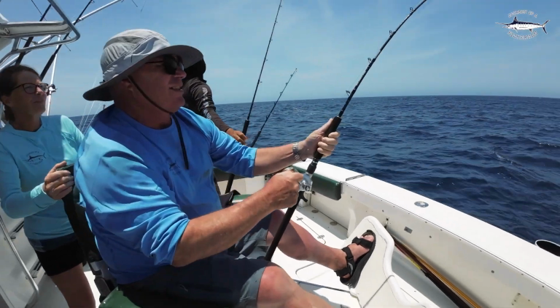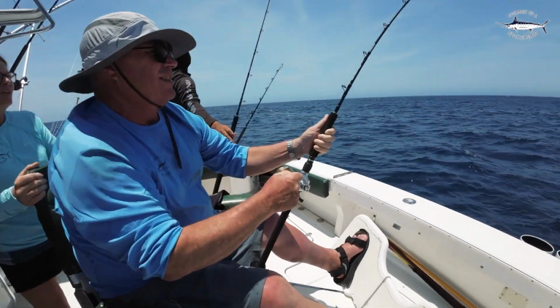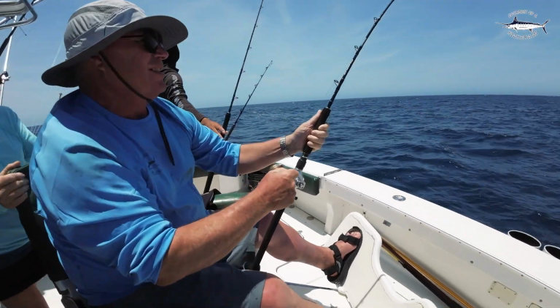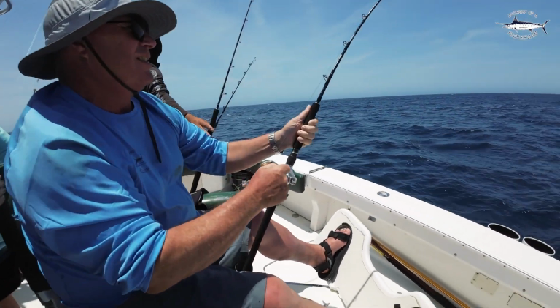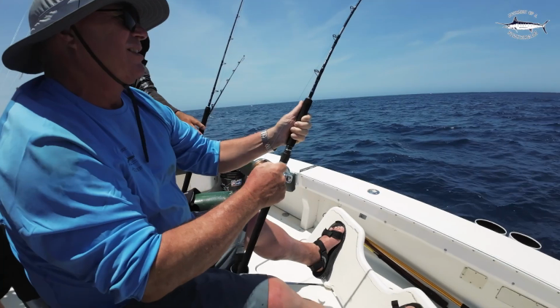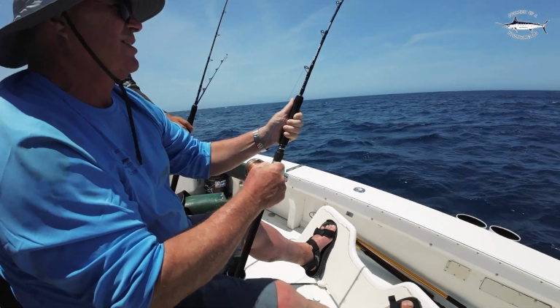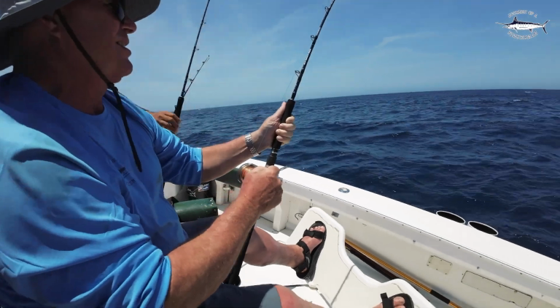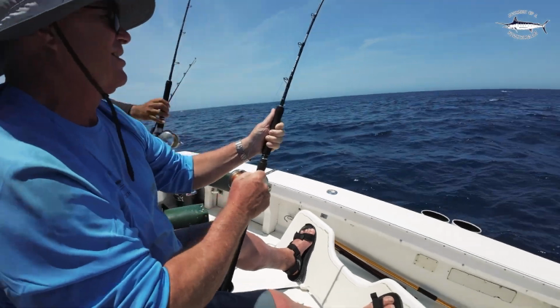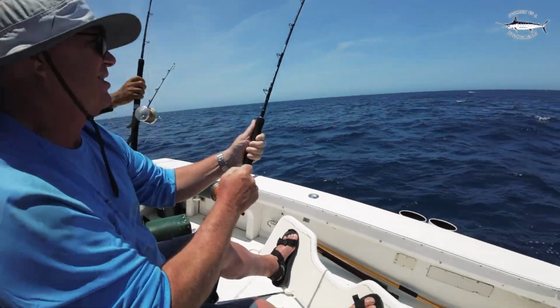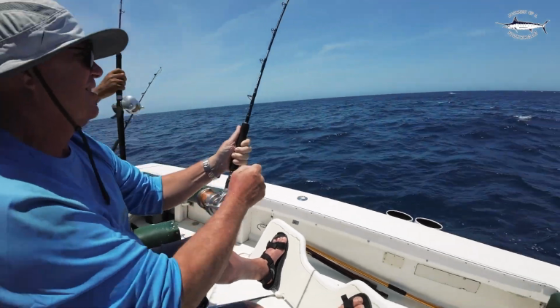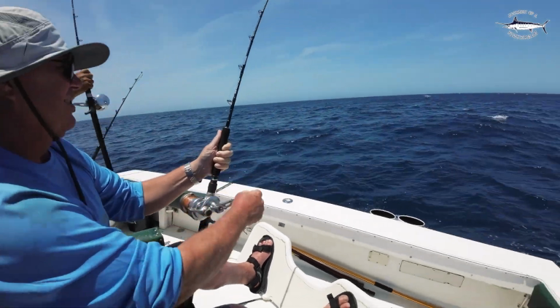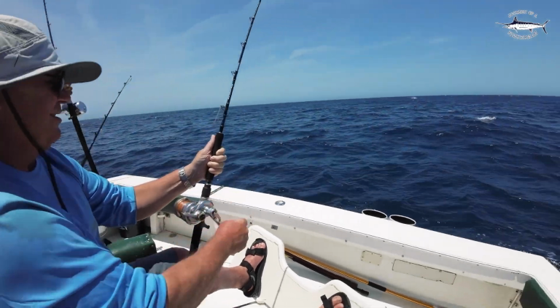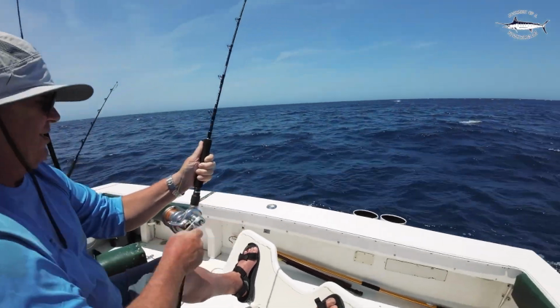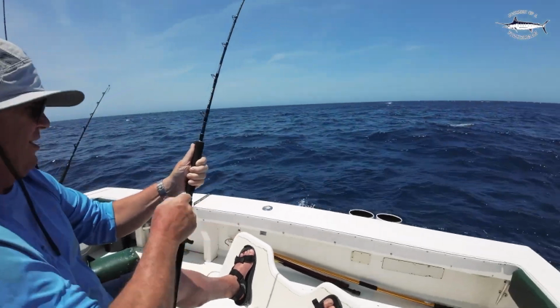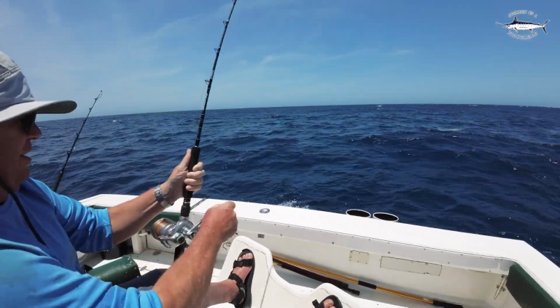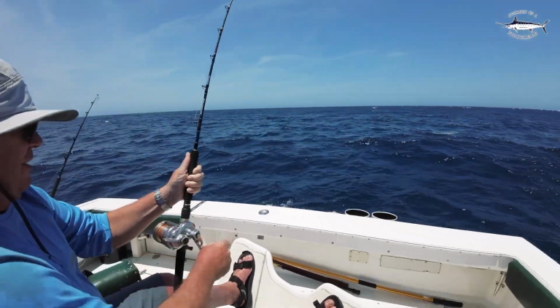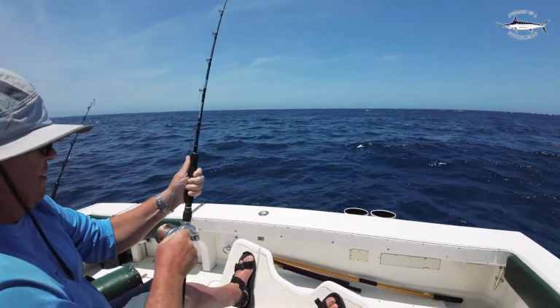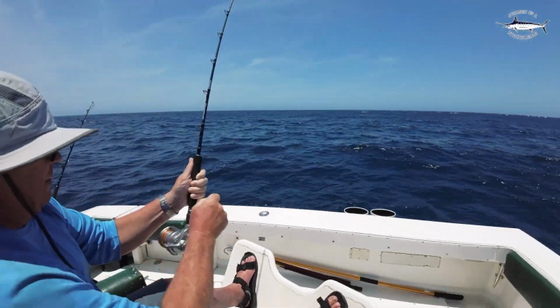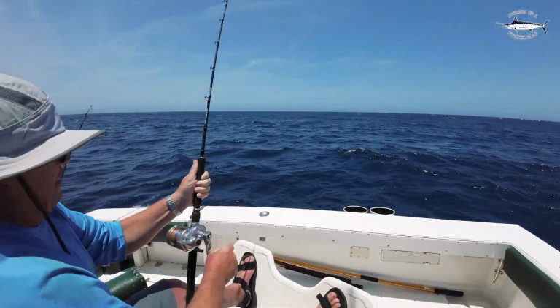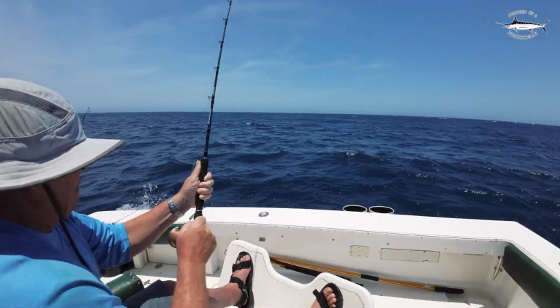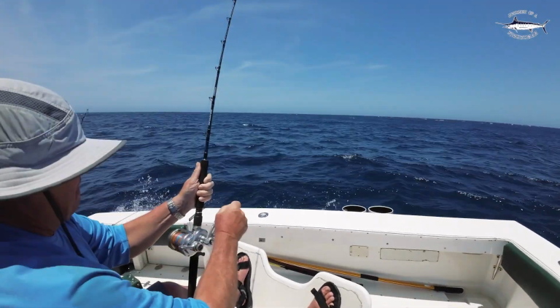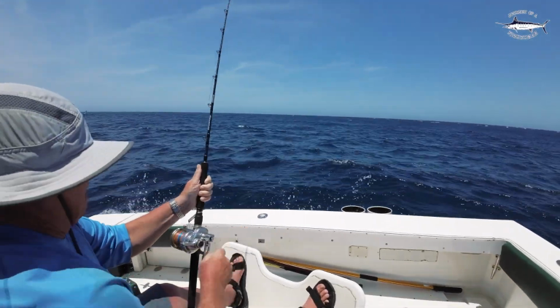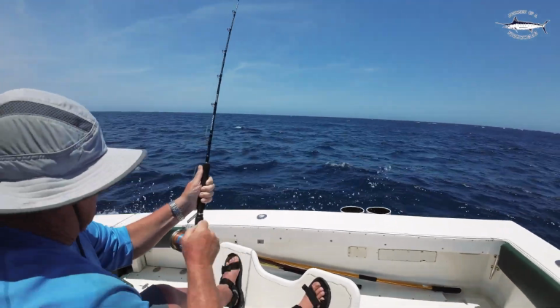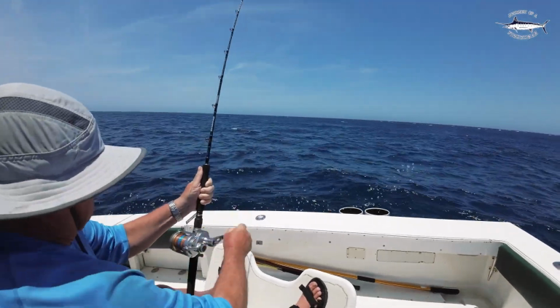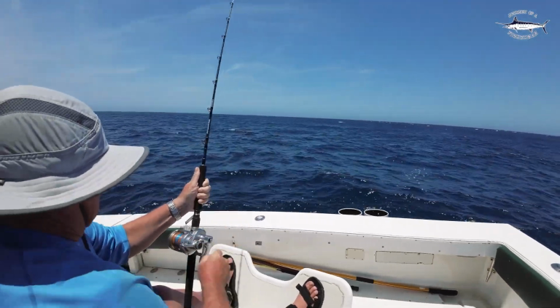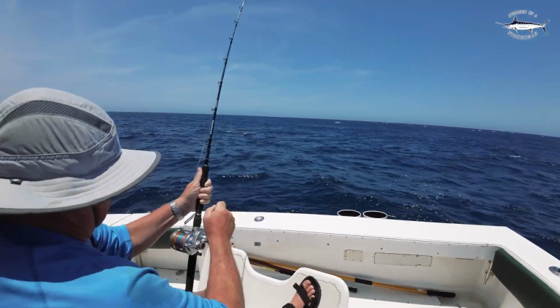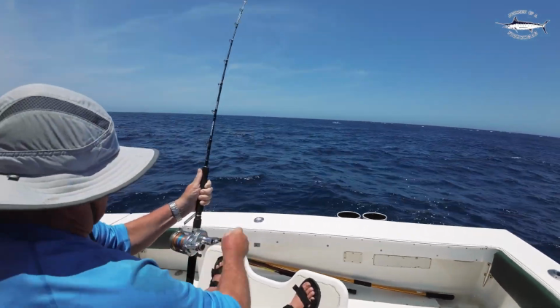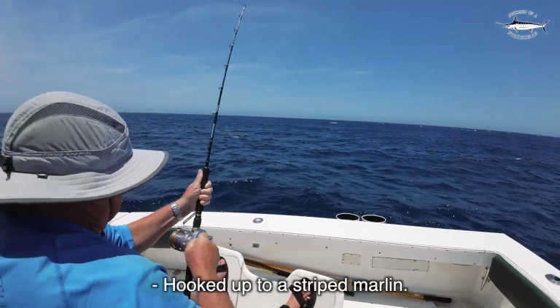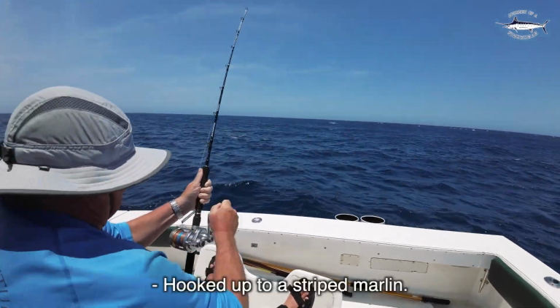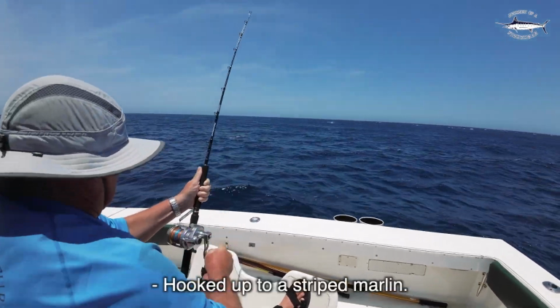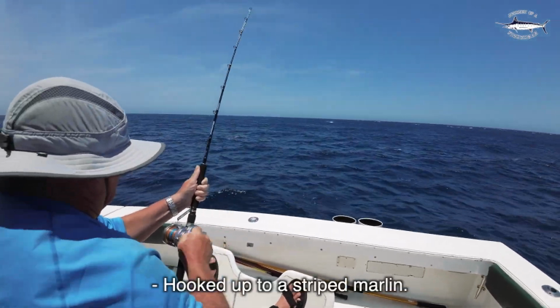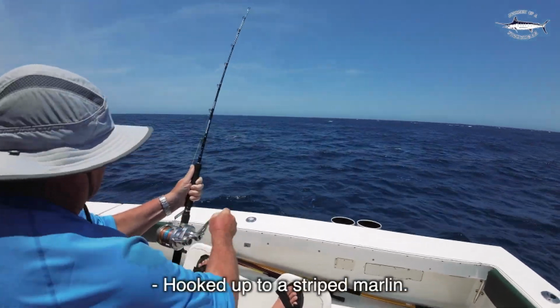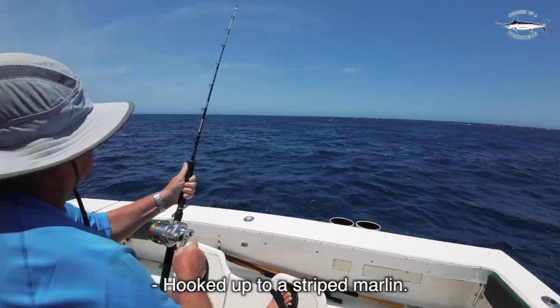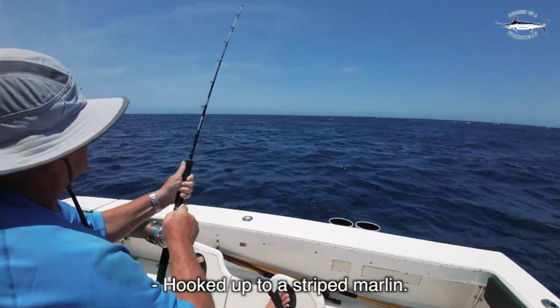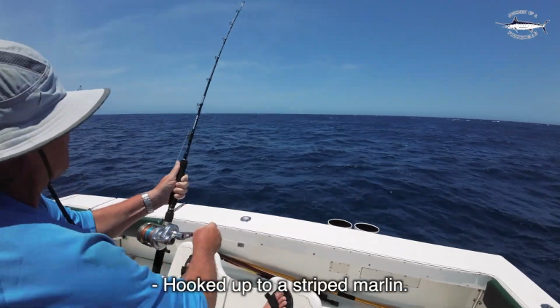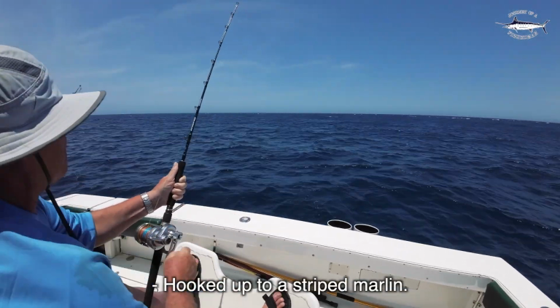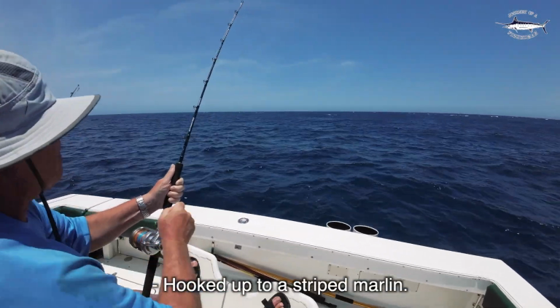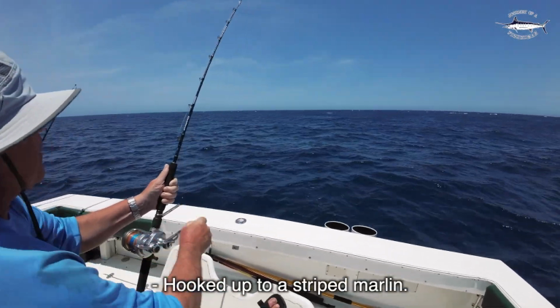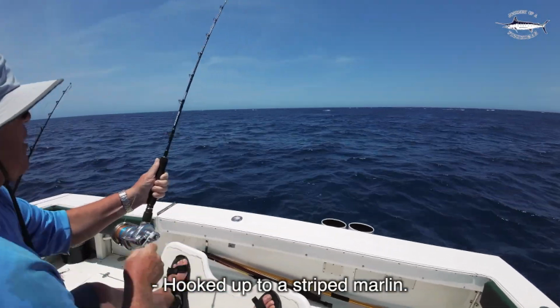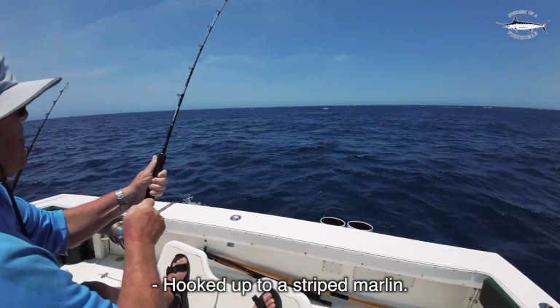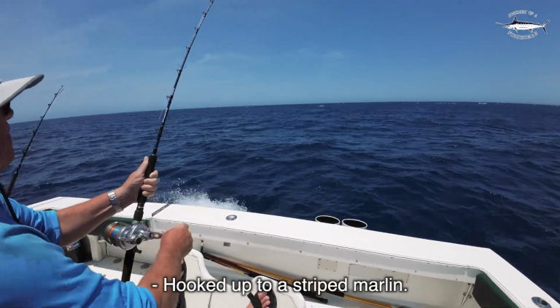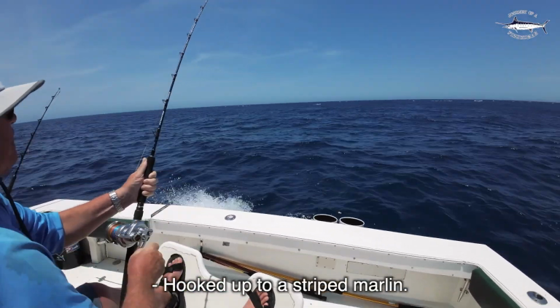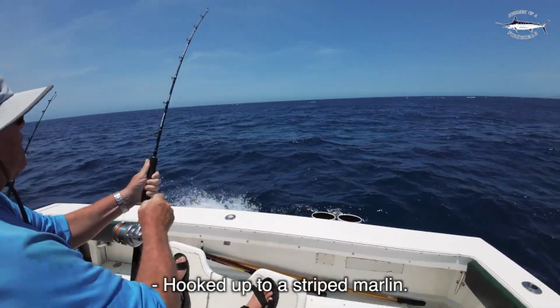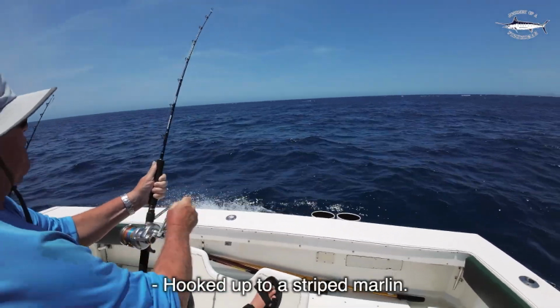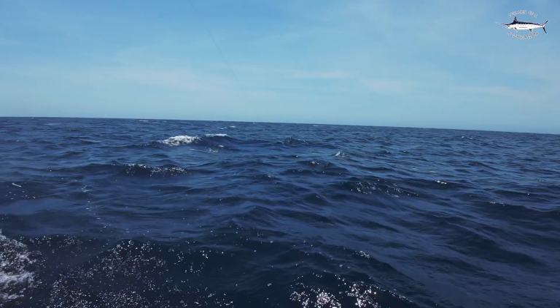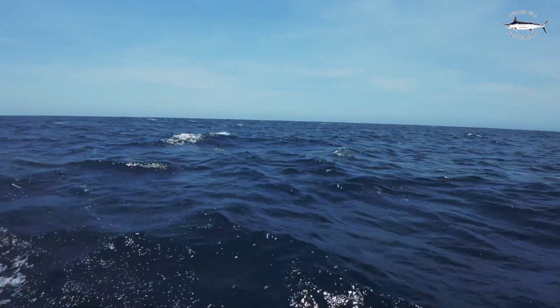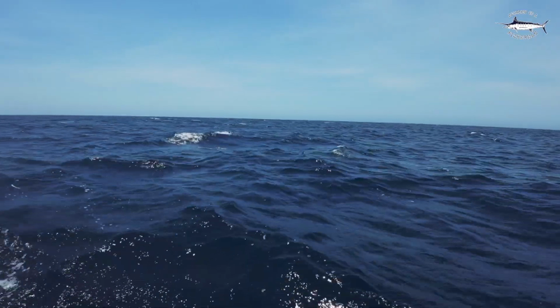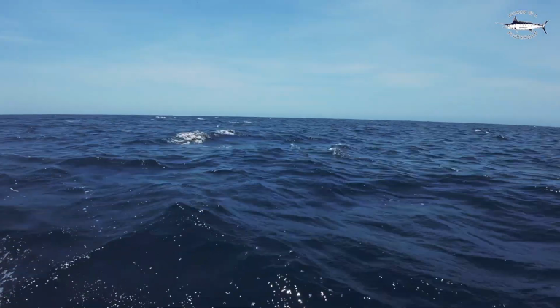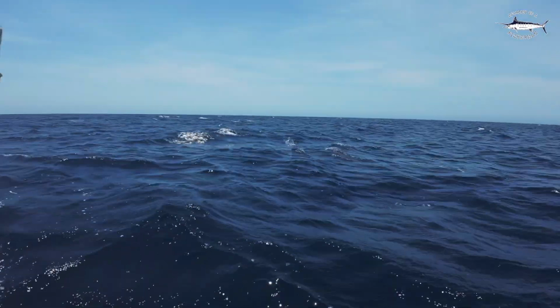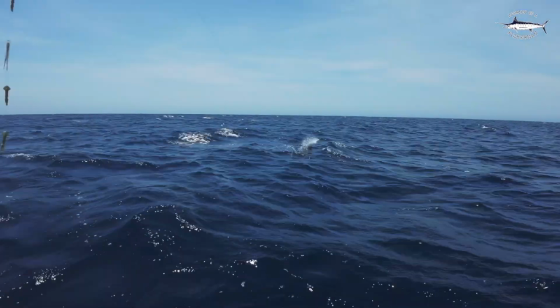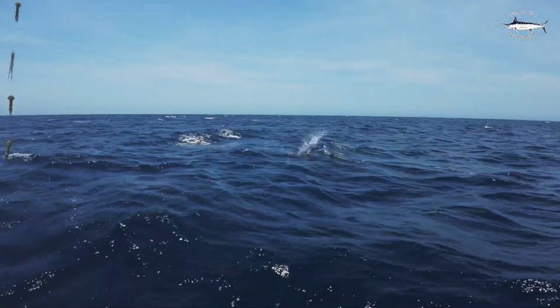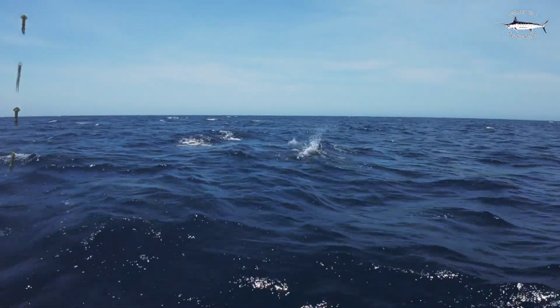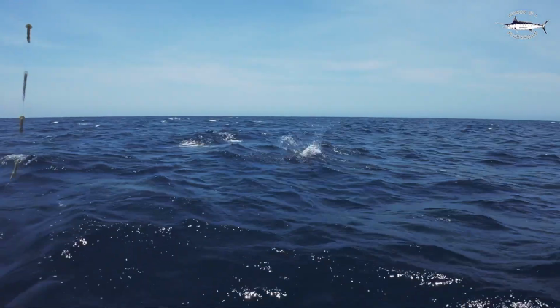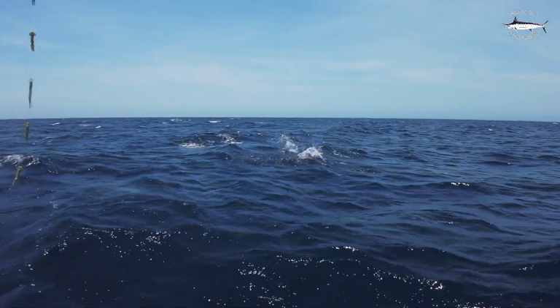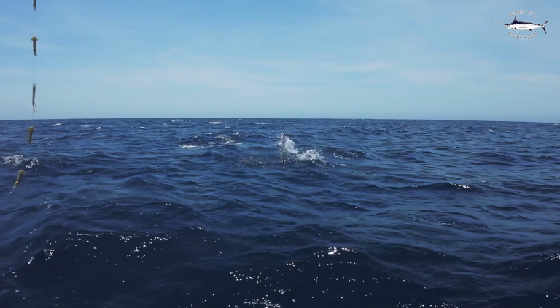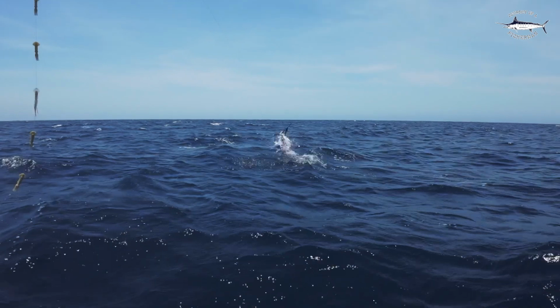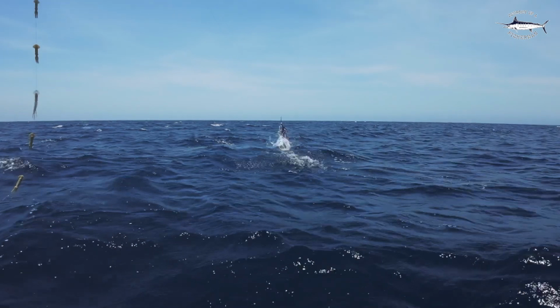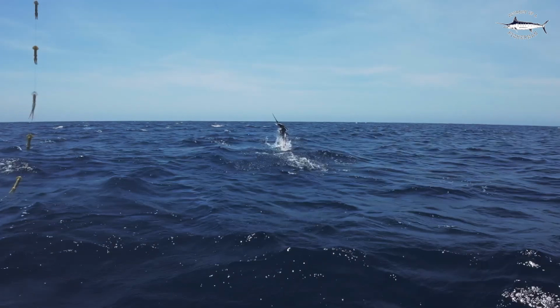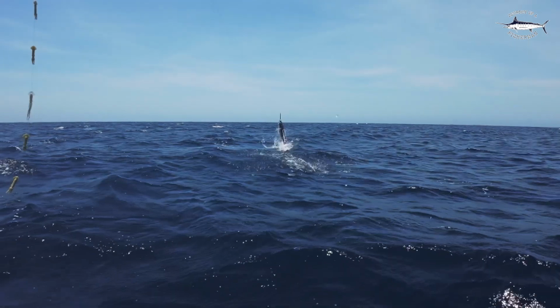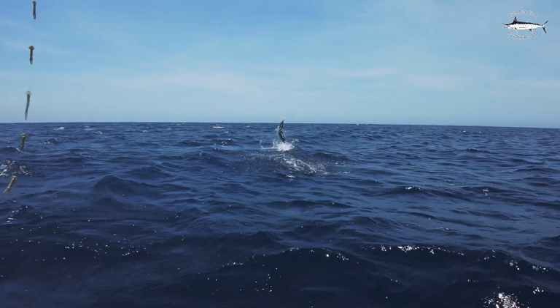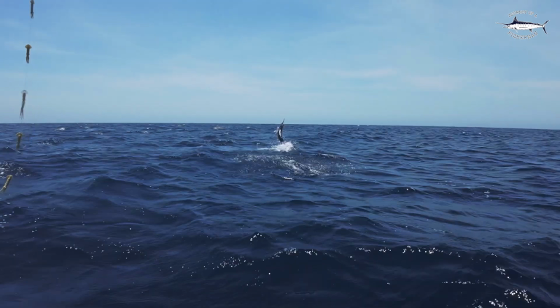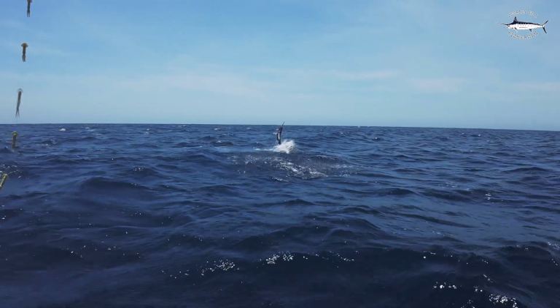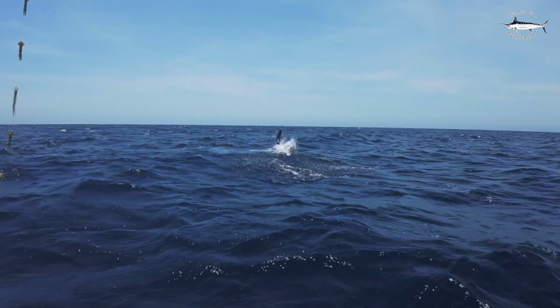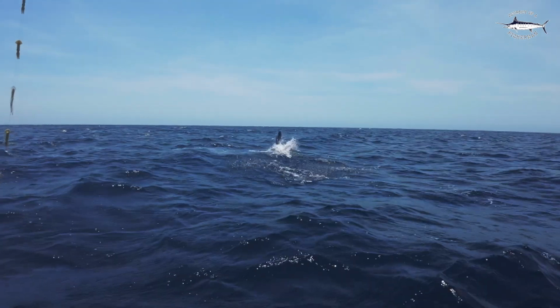Woohoo! Look at that — that's striped marlin!